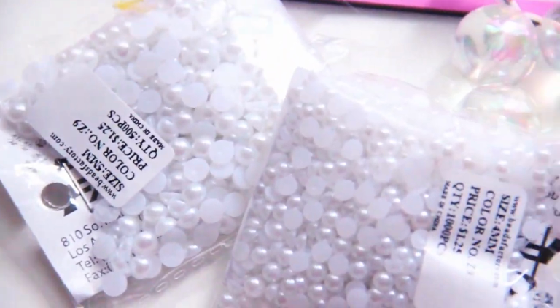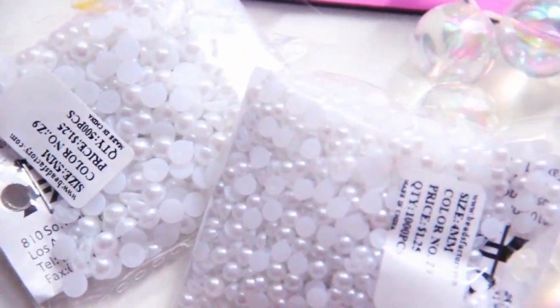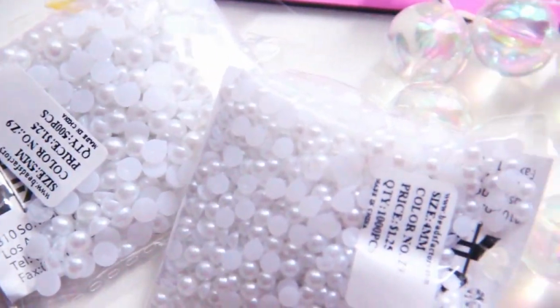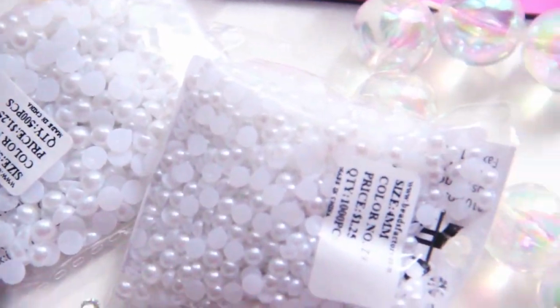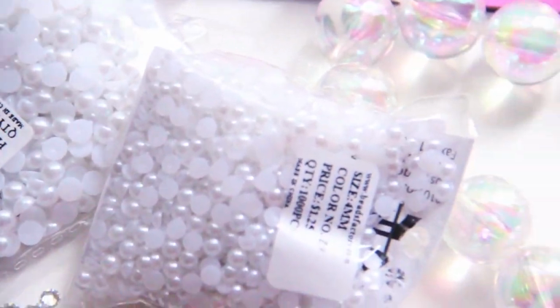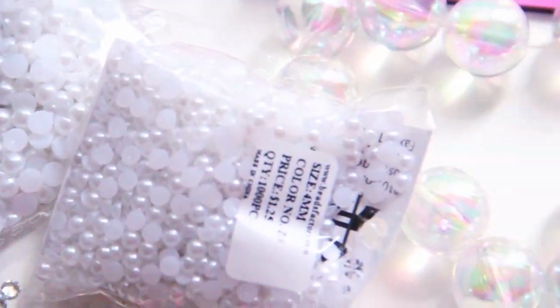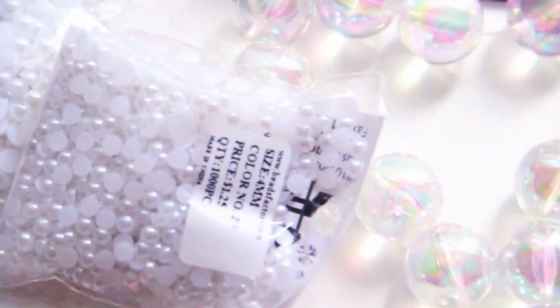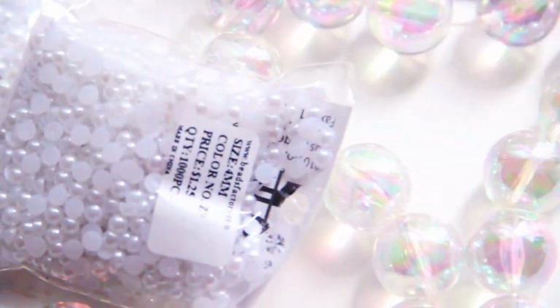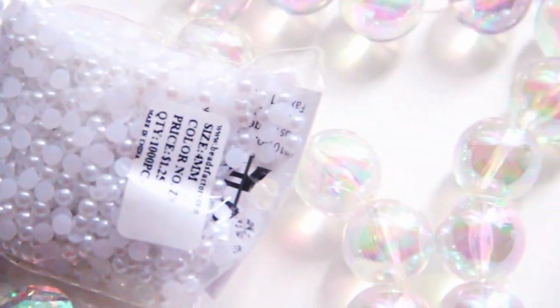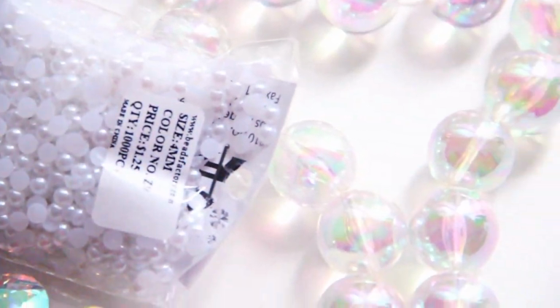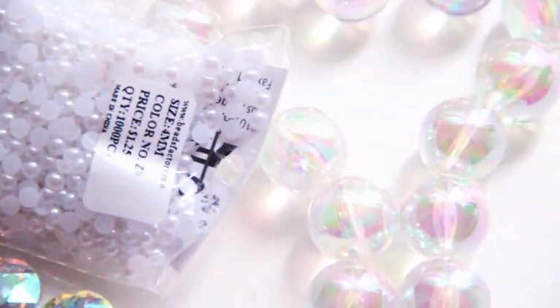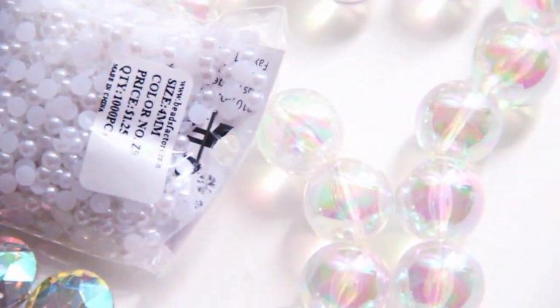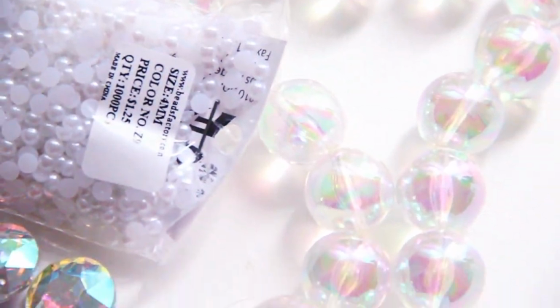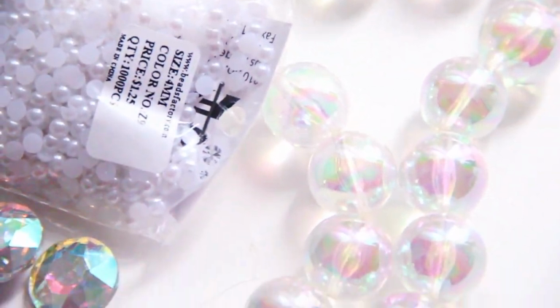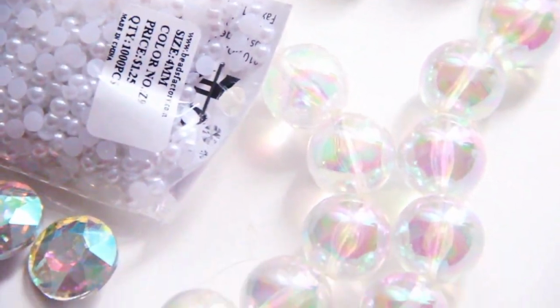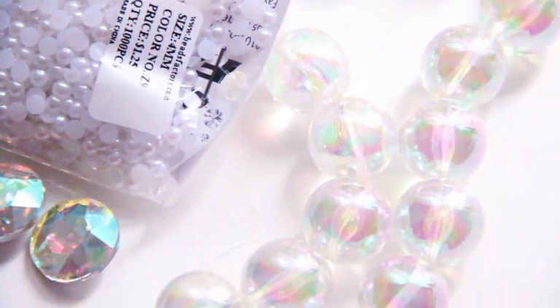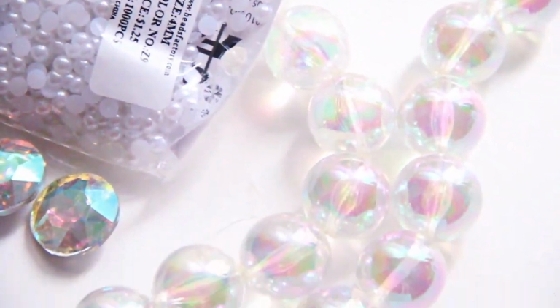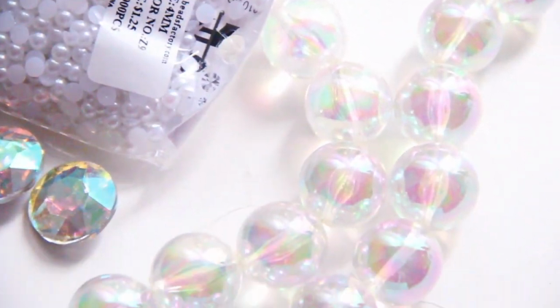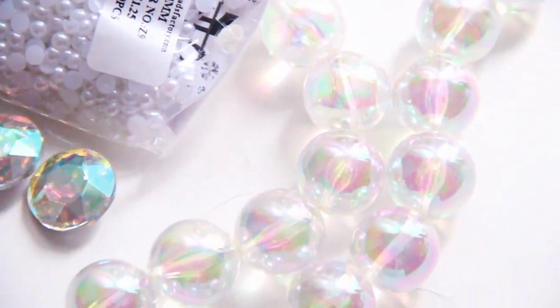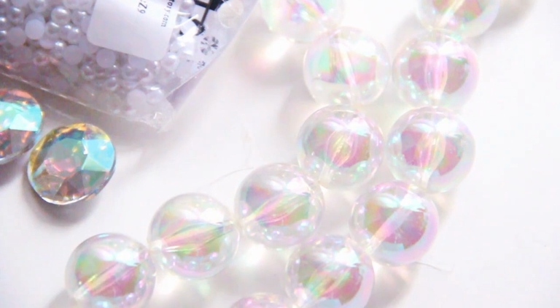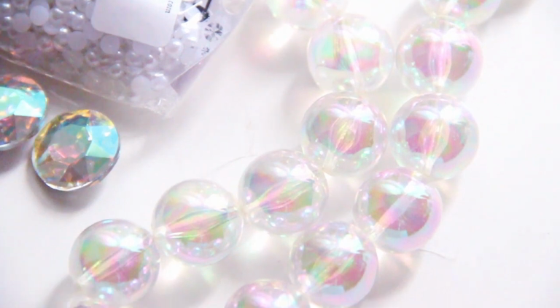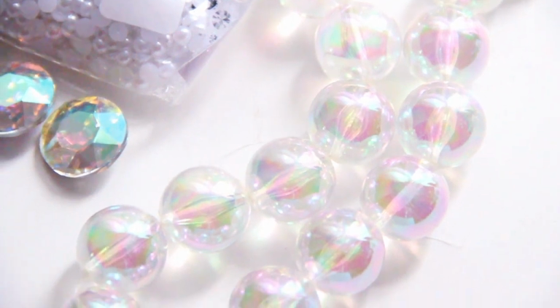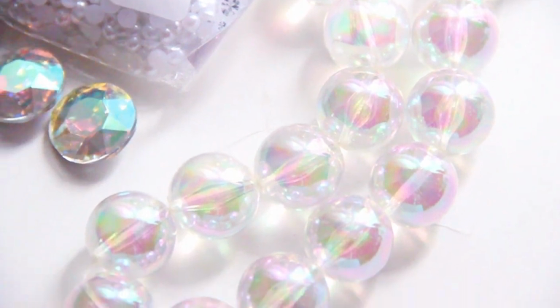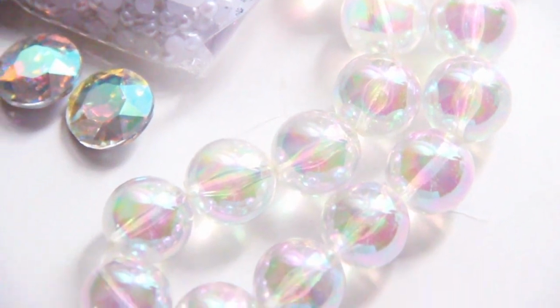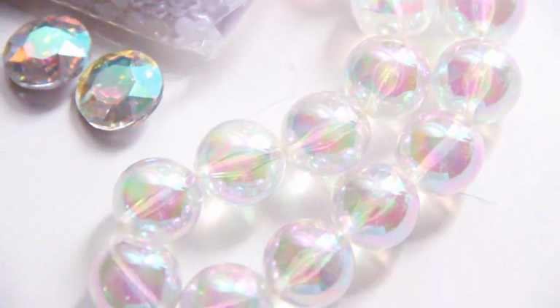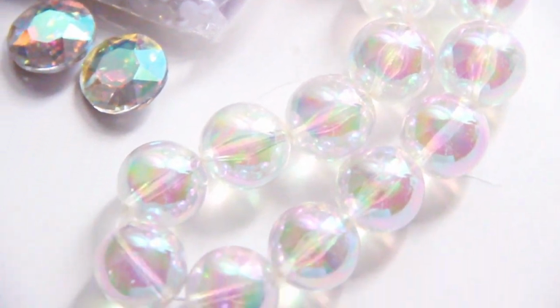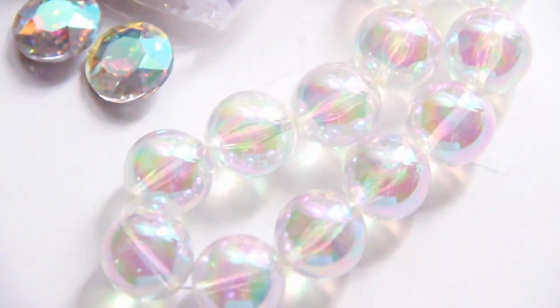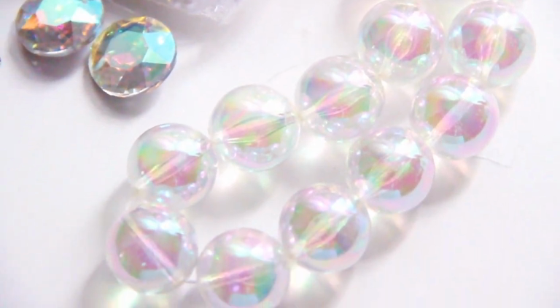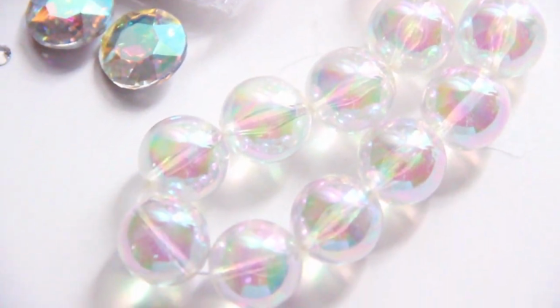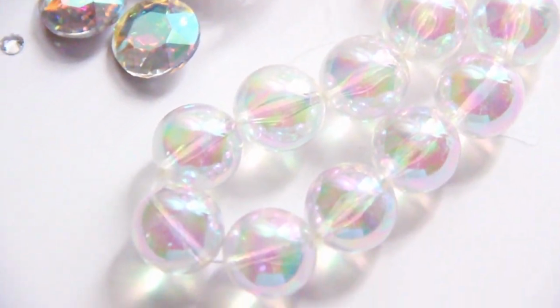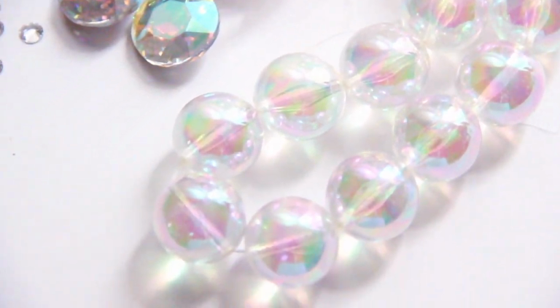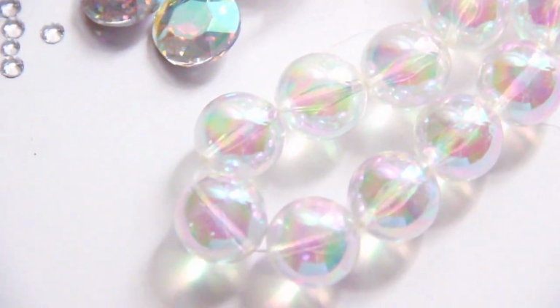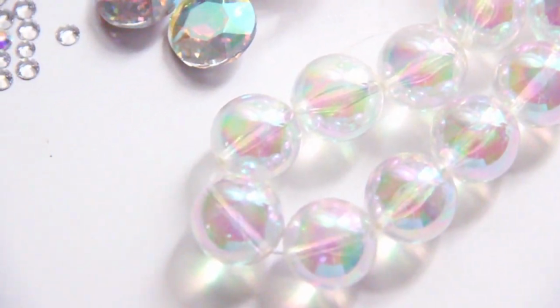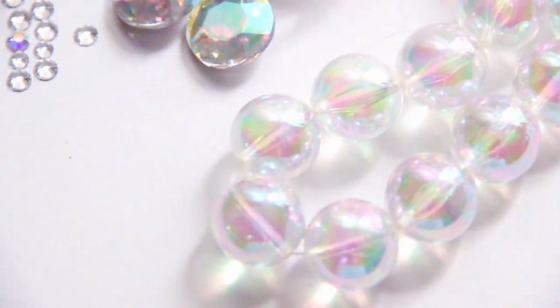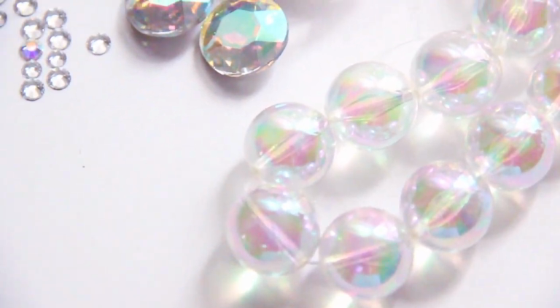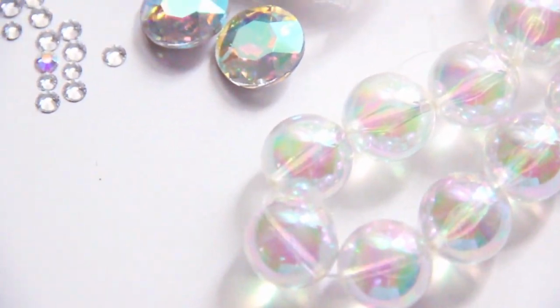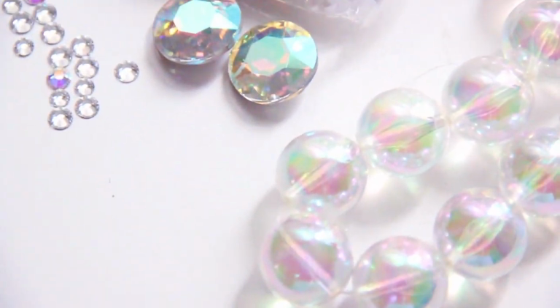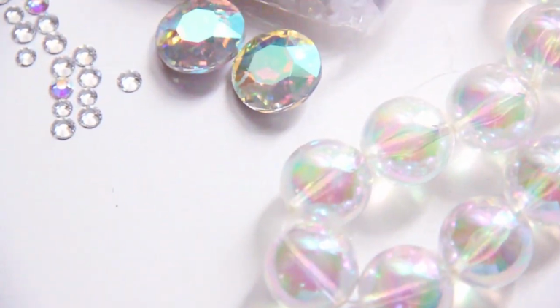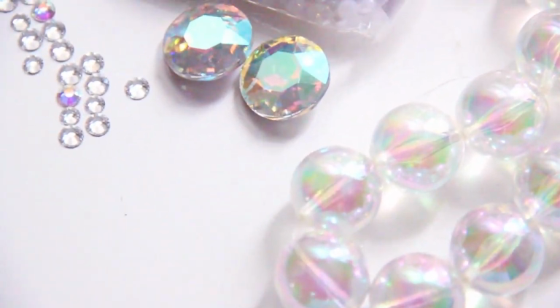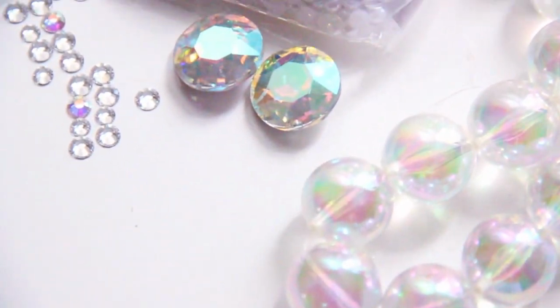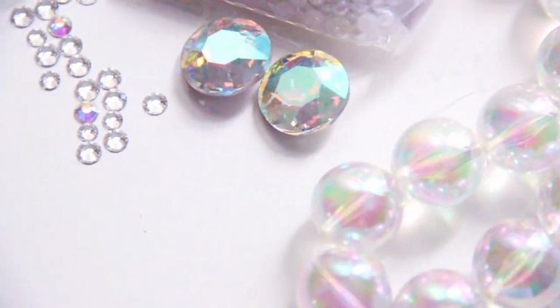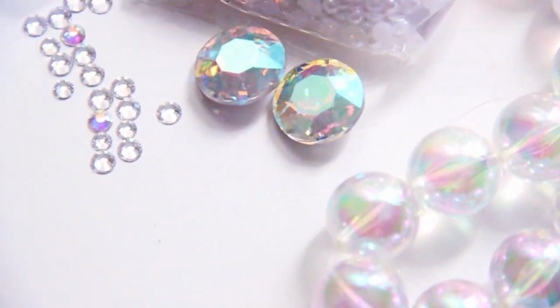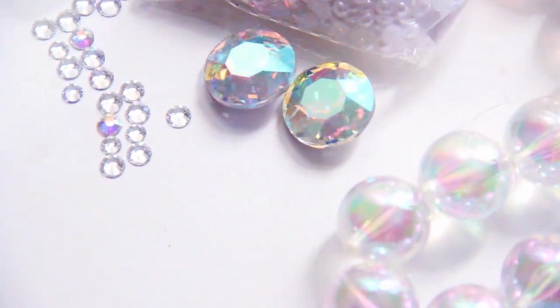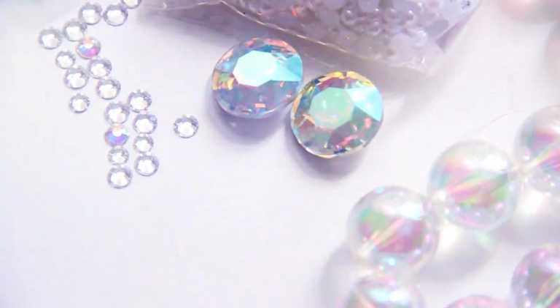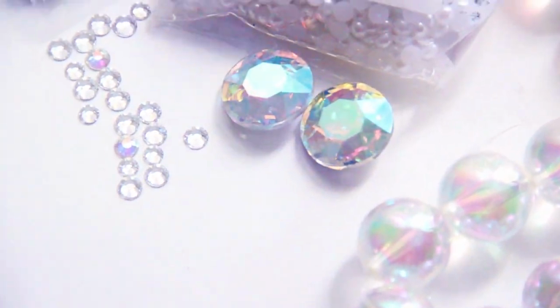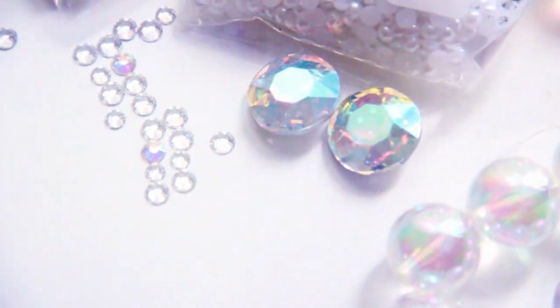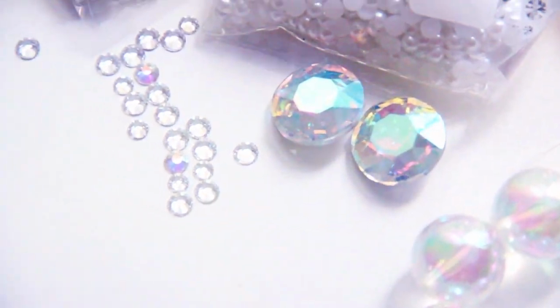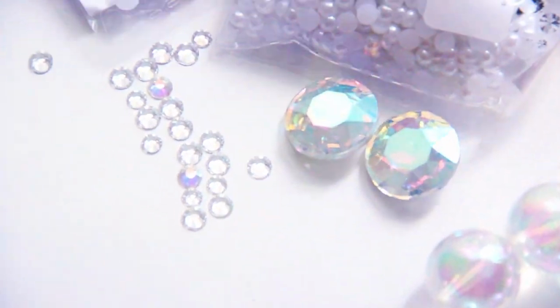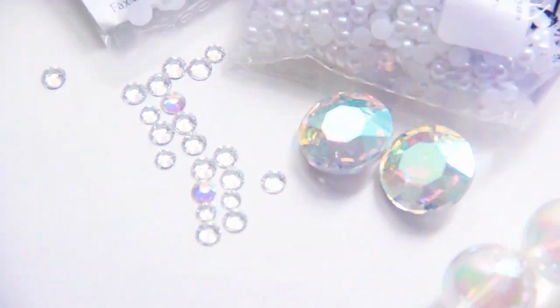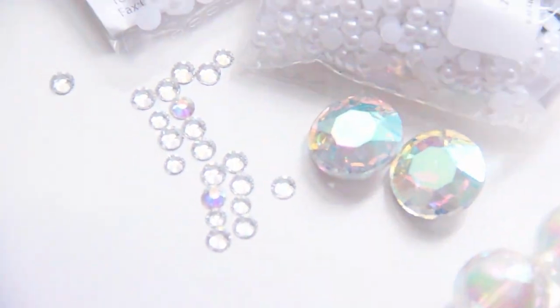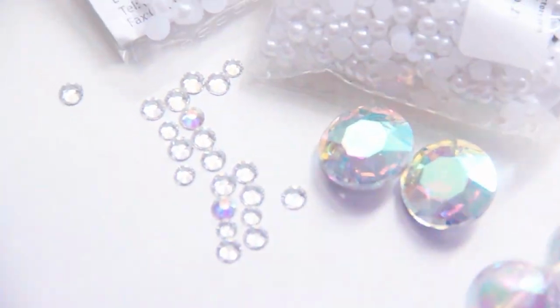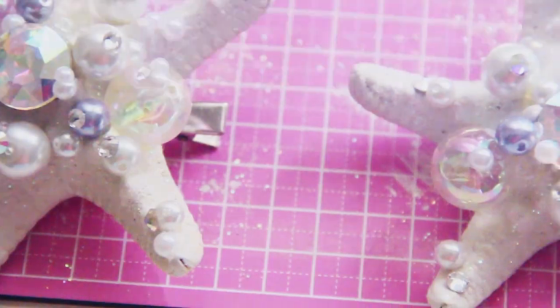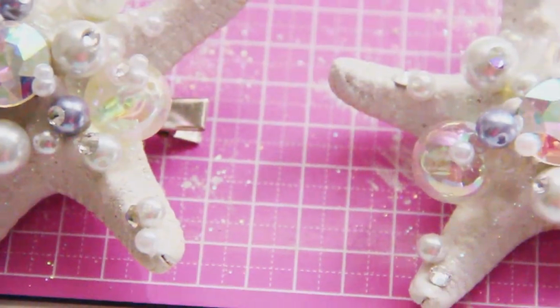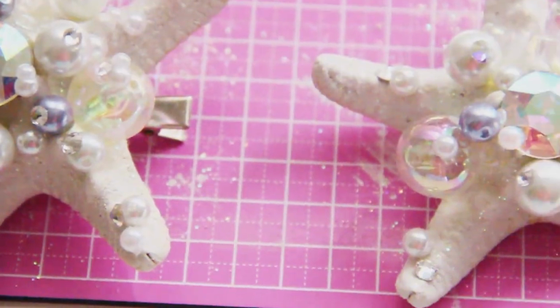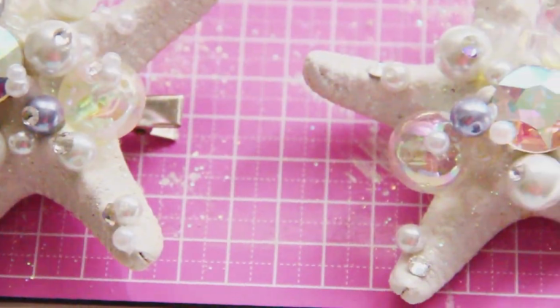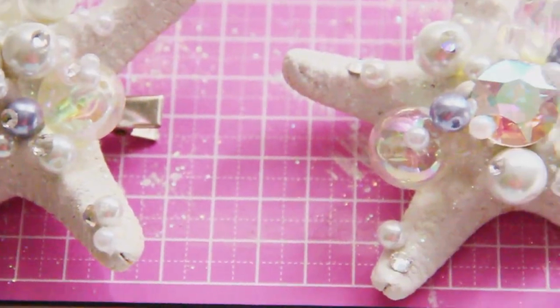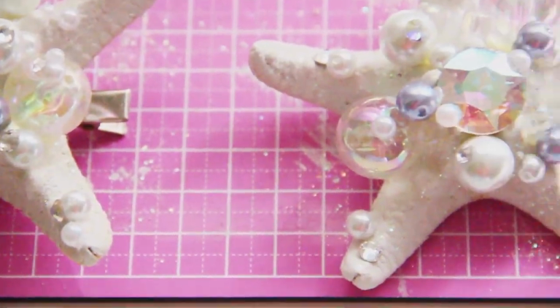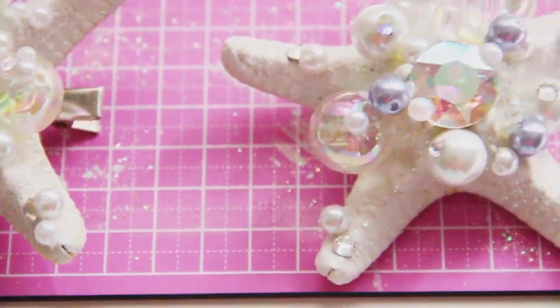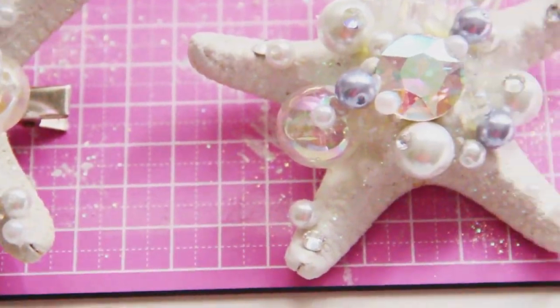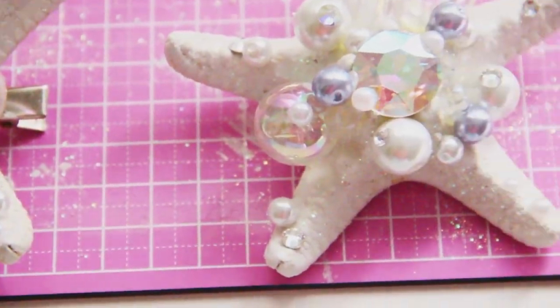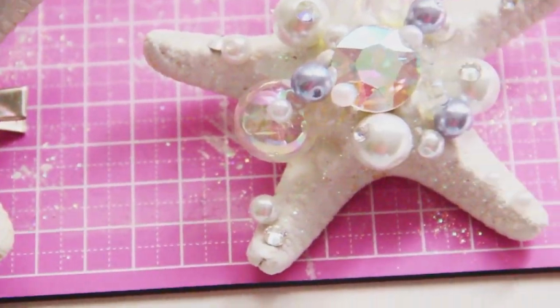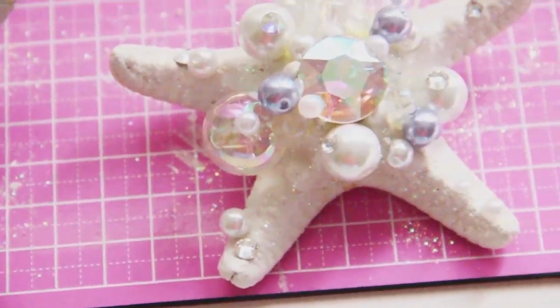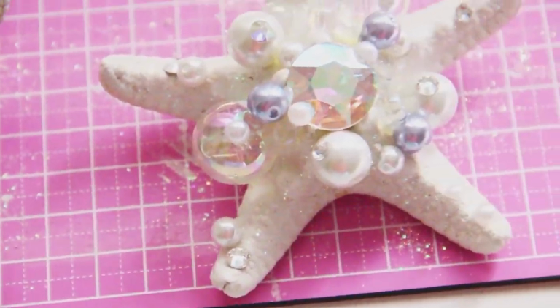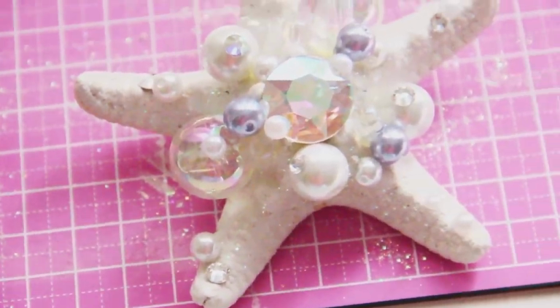Once you're done with that, you're gonna take your crystals, pearls, beads, rhinestones, and then start placing them on top of your starfish wherever you like.